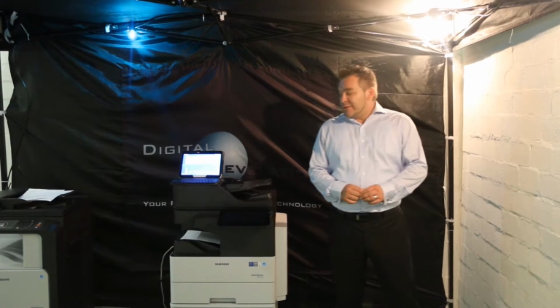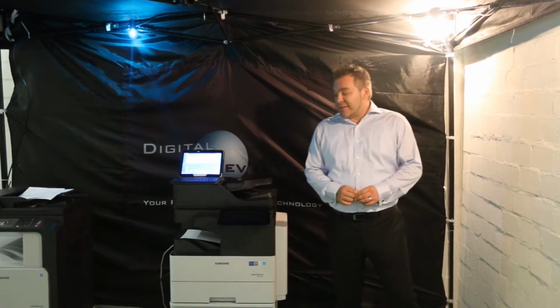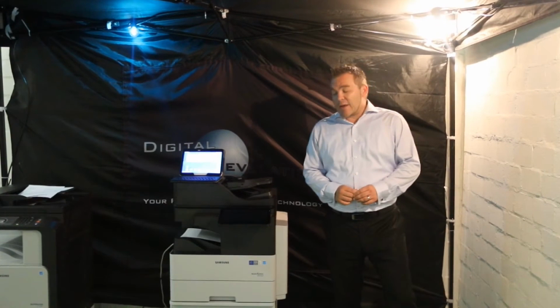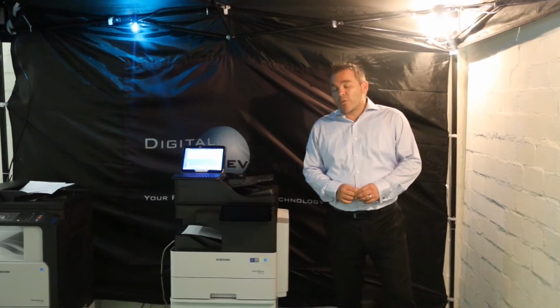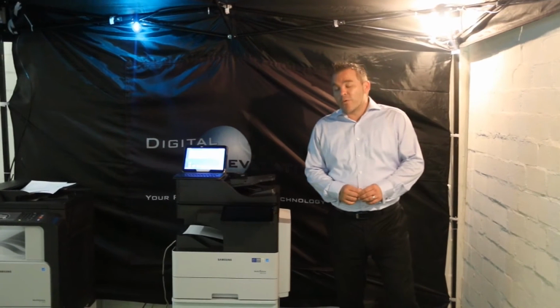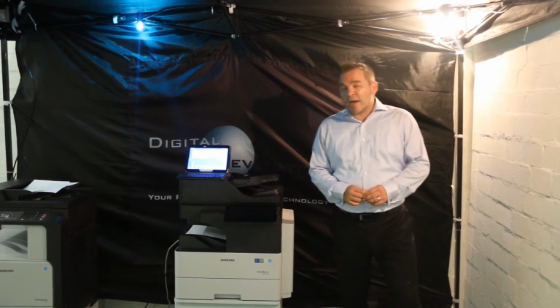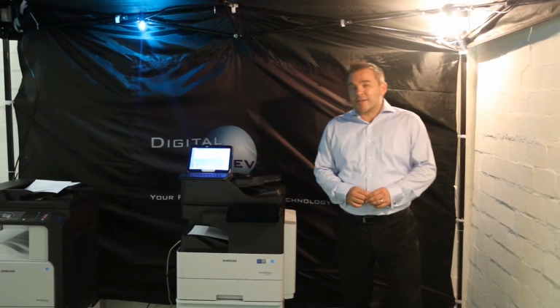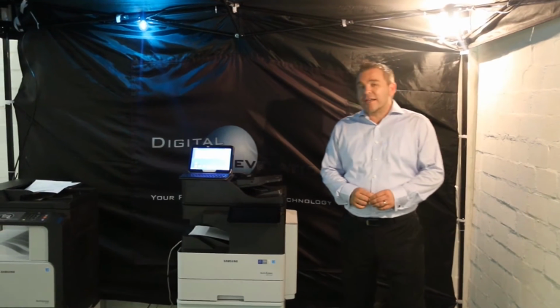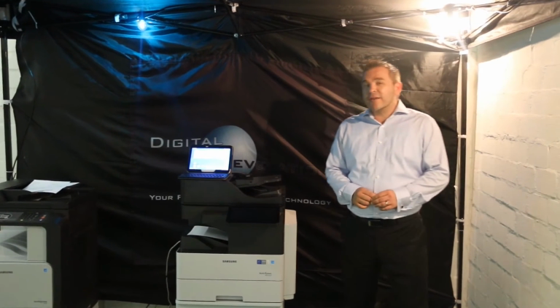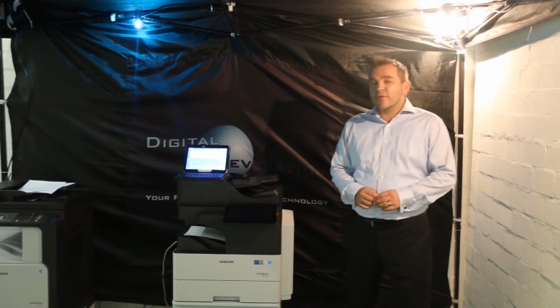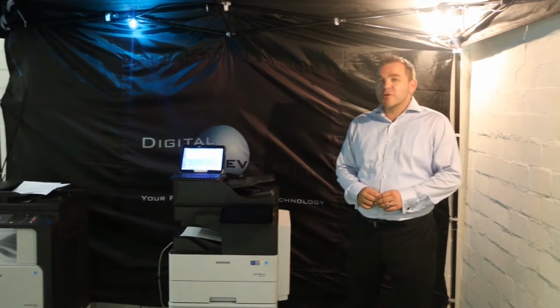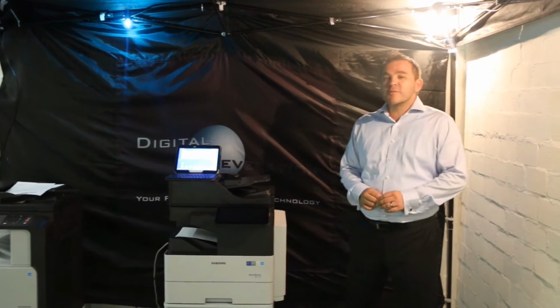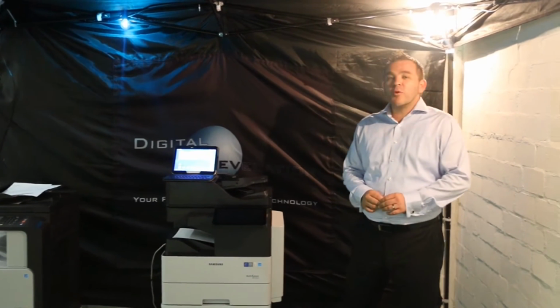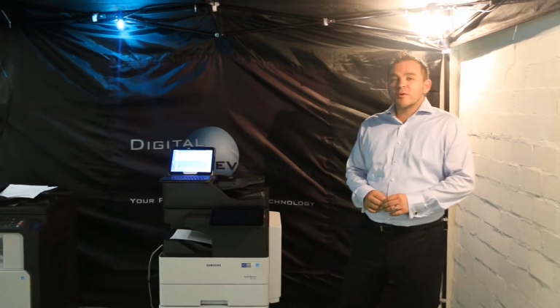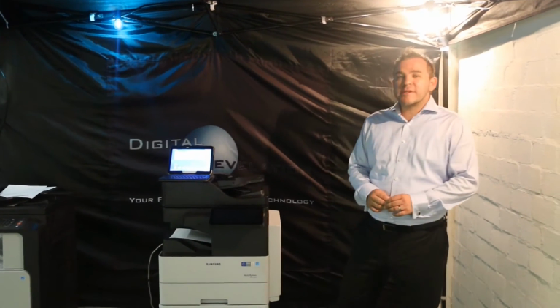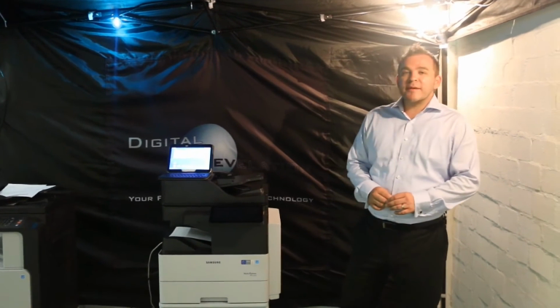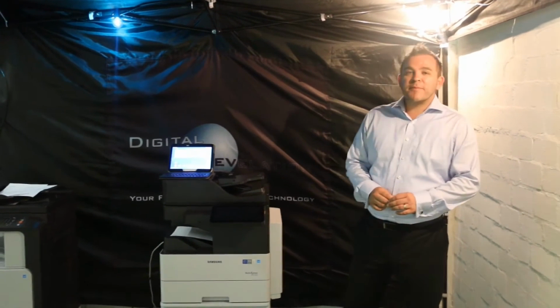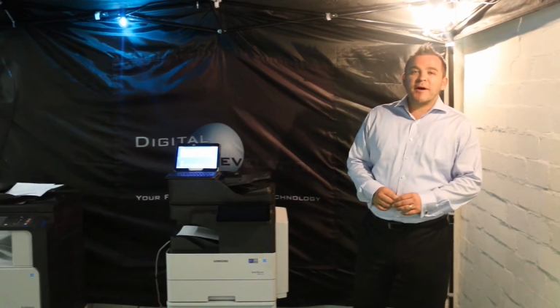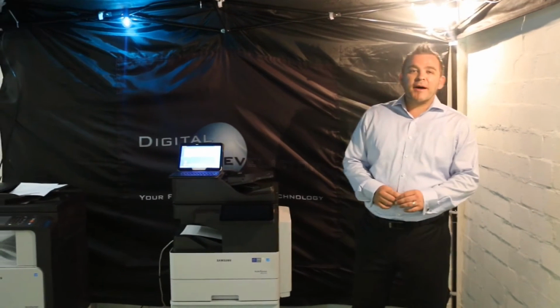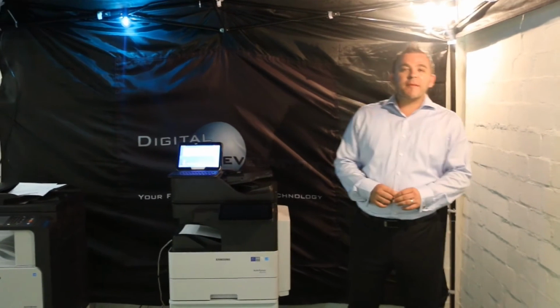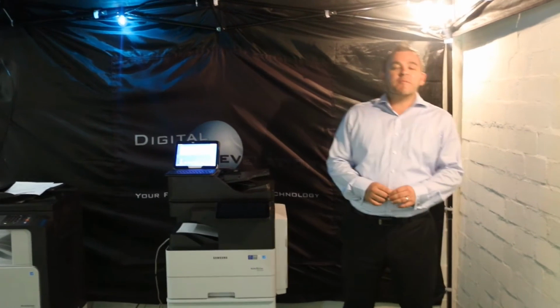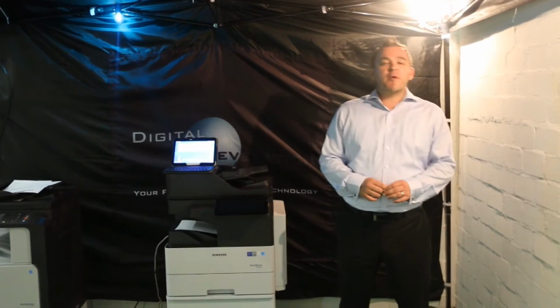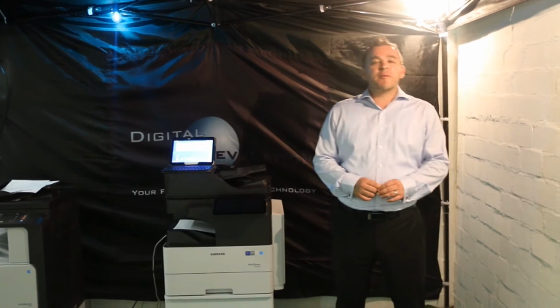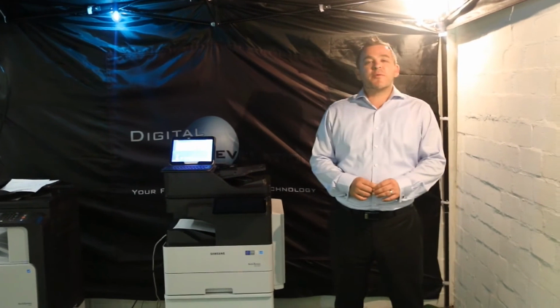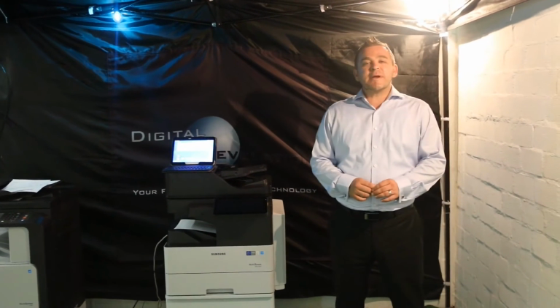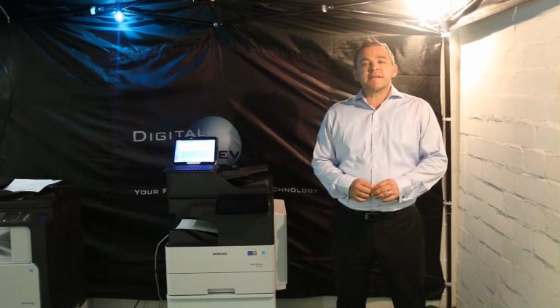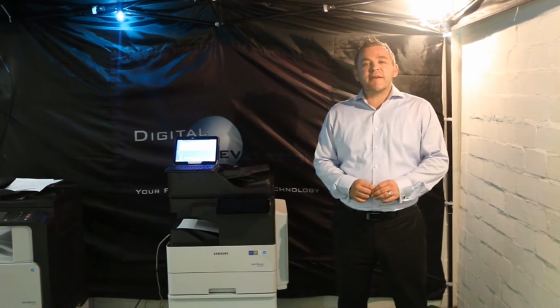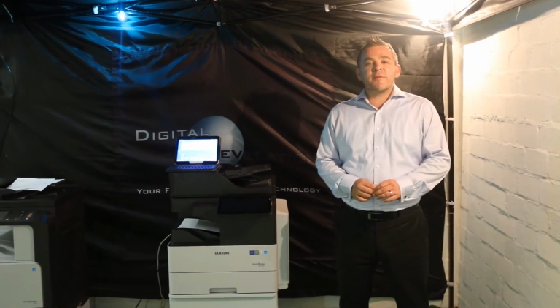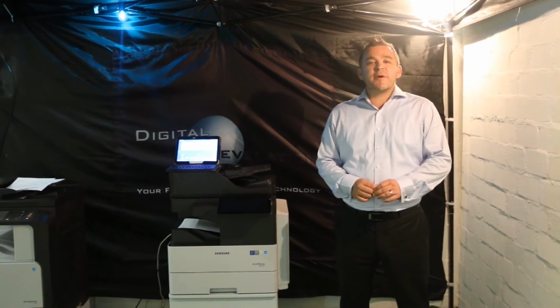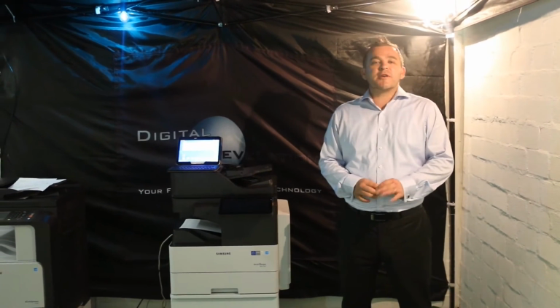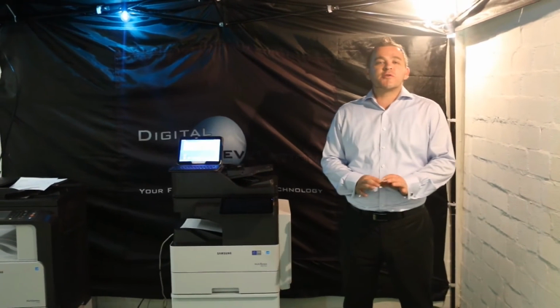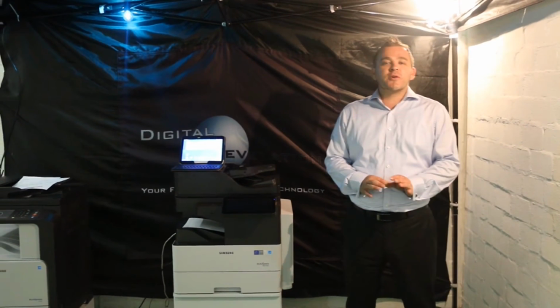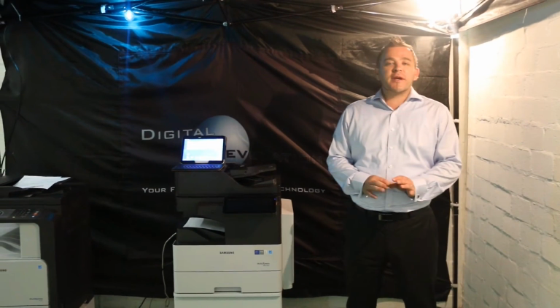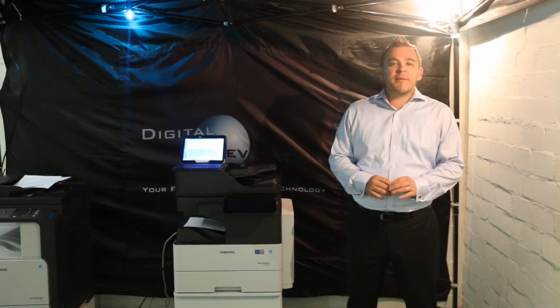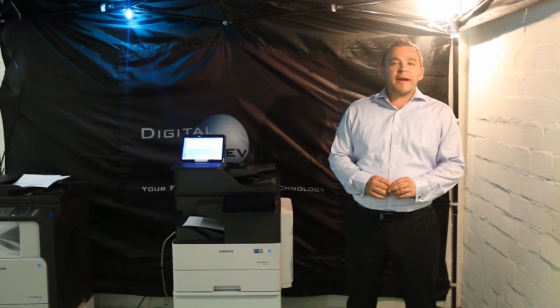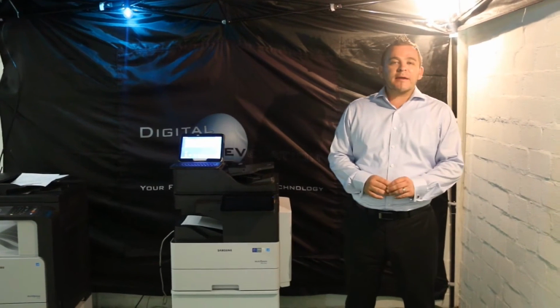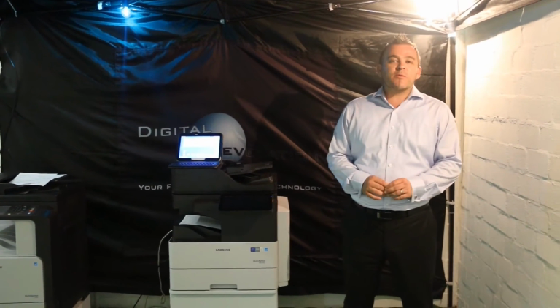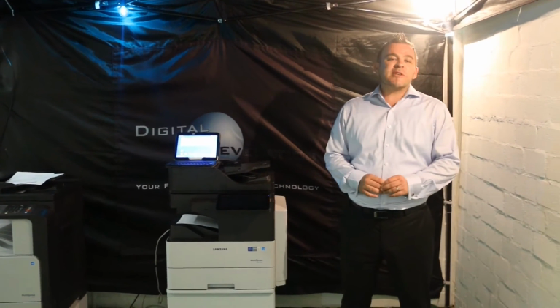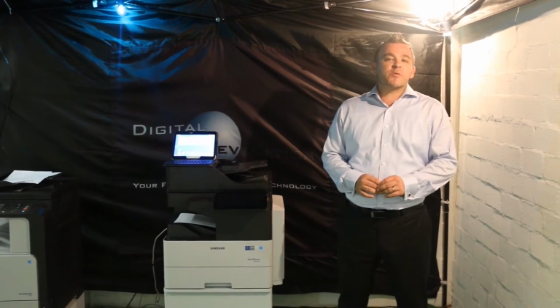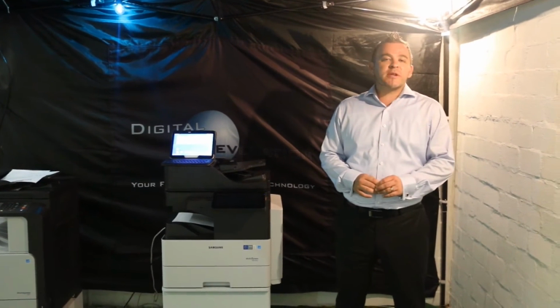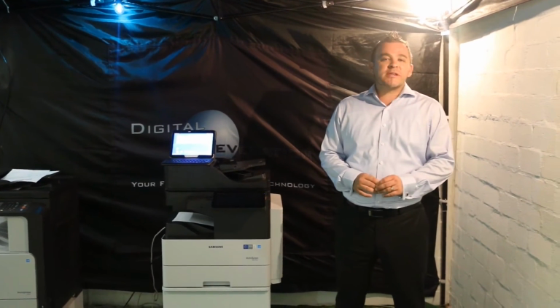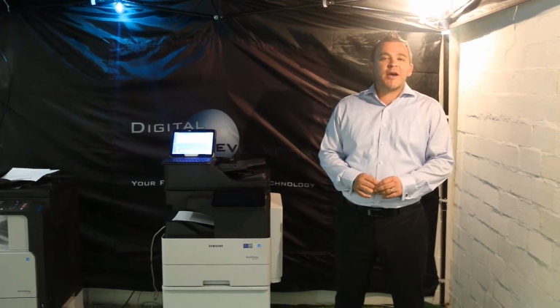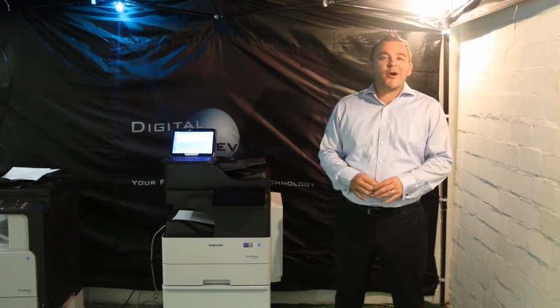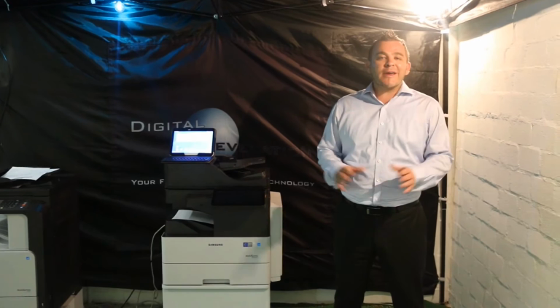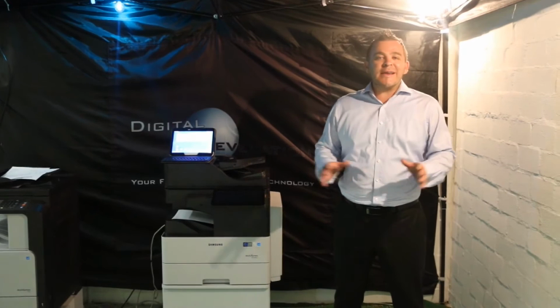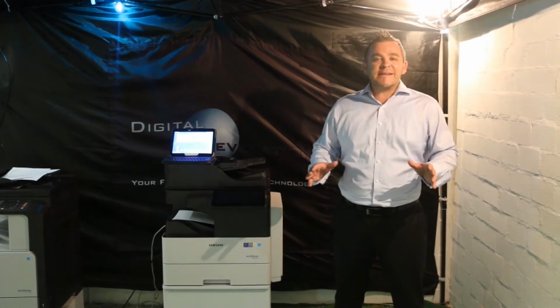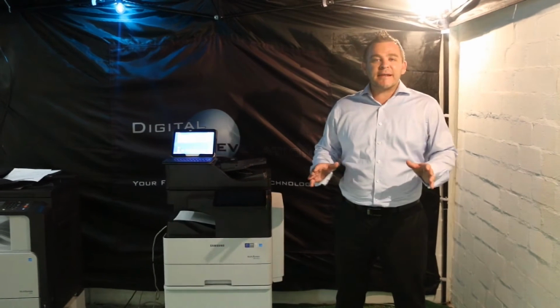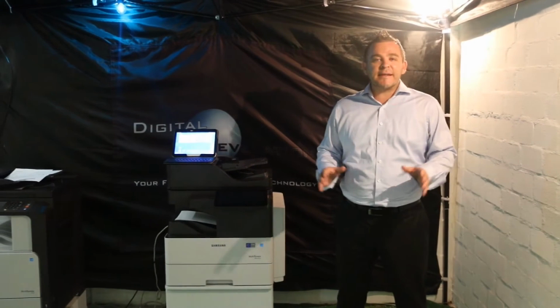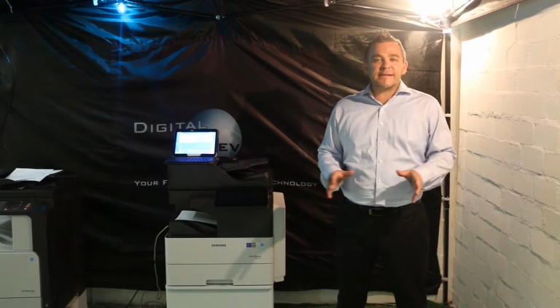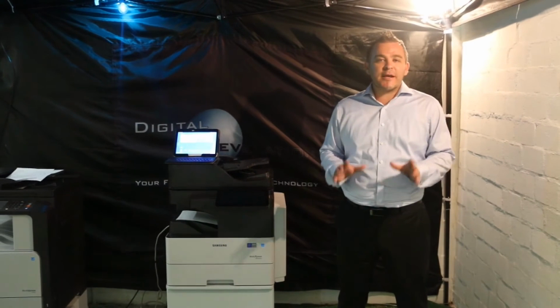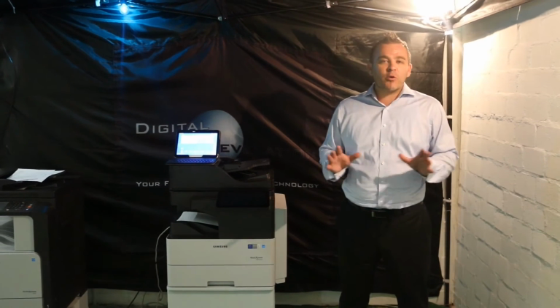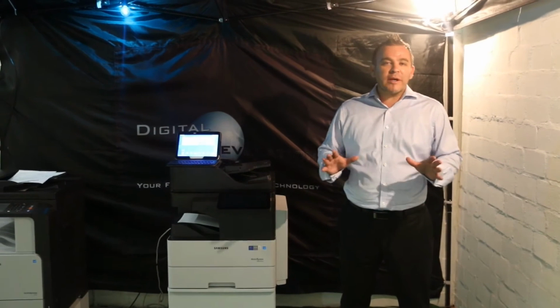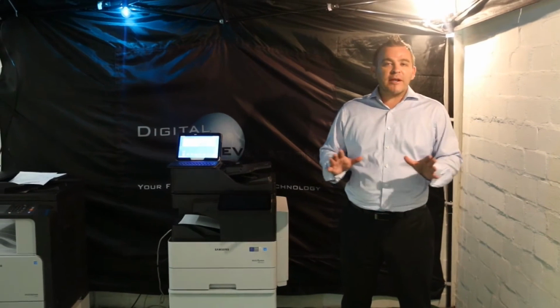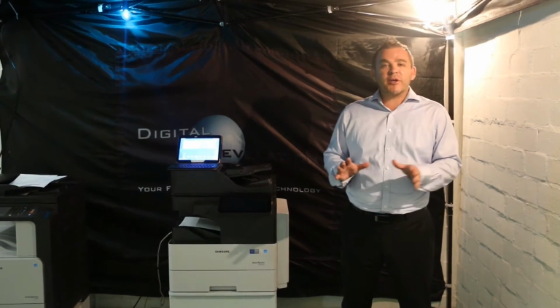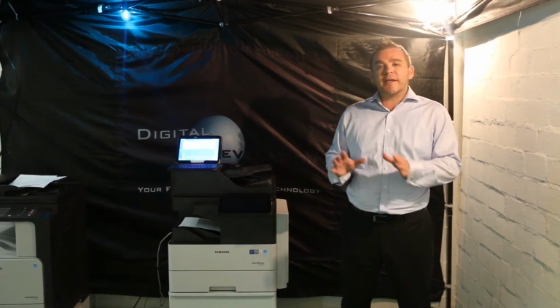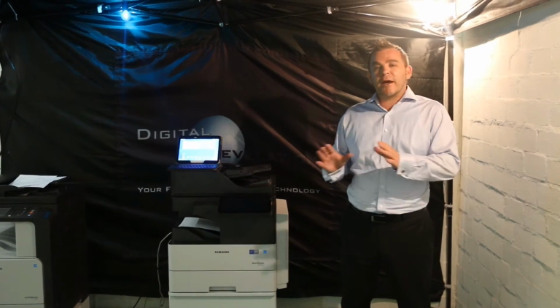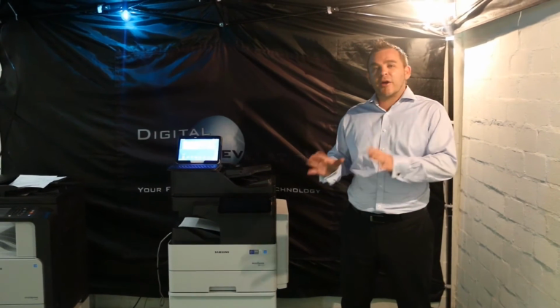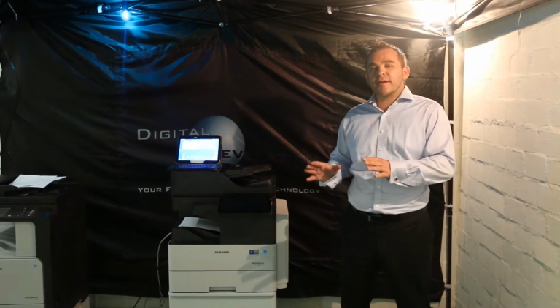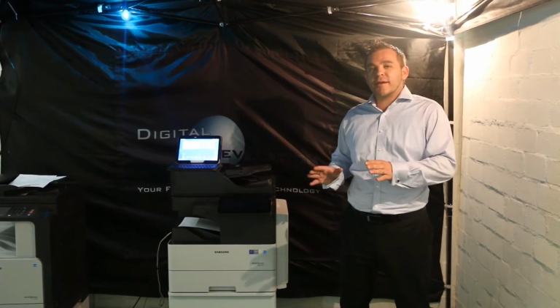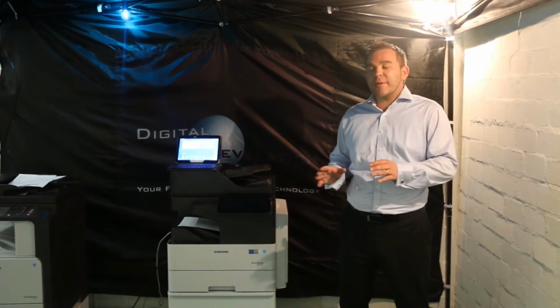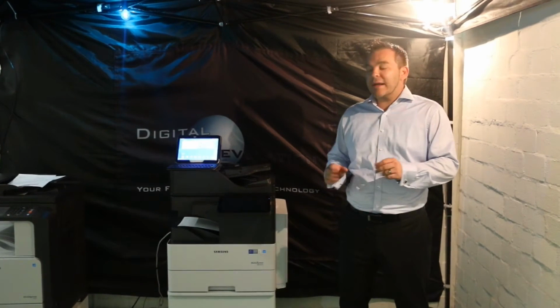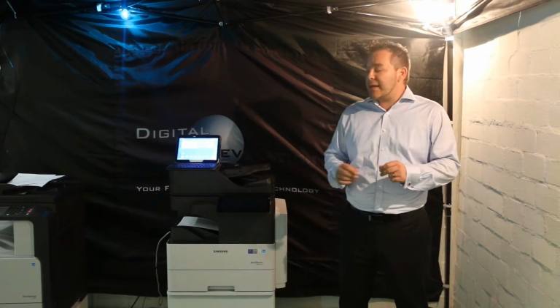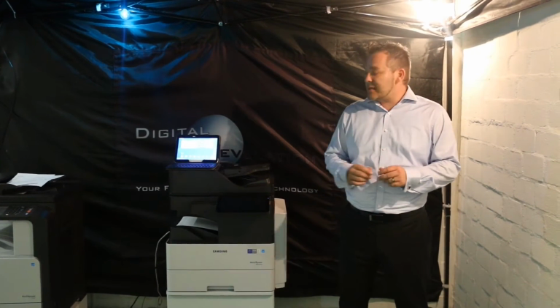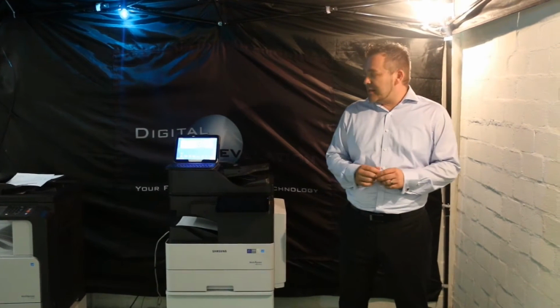Today we would like to give you a small tip on mobile prints. Everybody is talking about it and we just want to show you how easy it is and how quickly you can download the application.